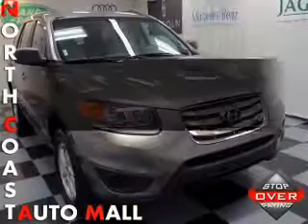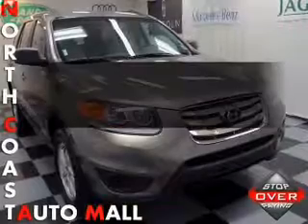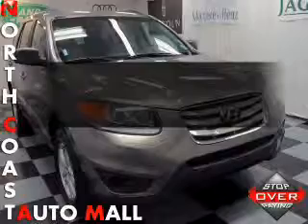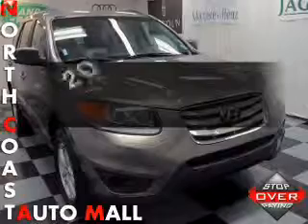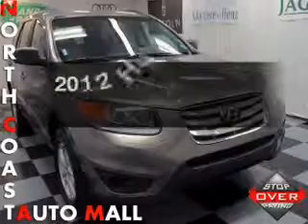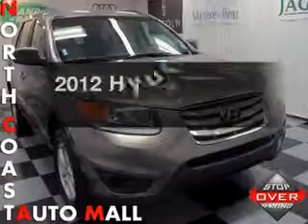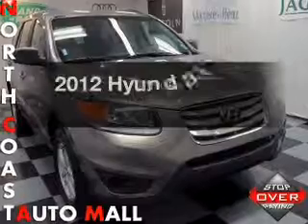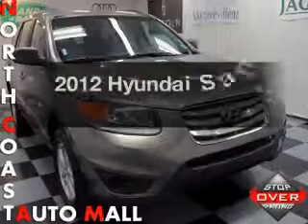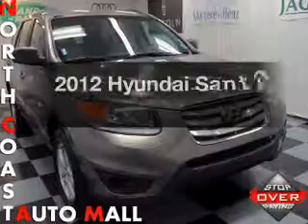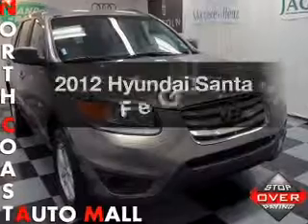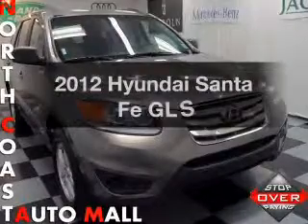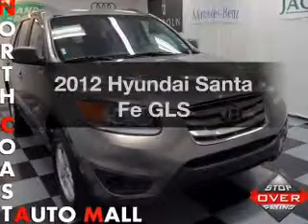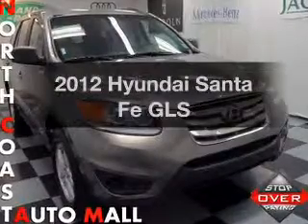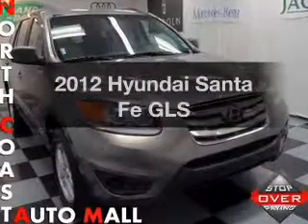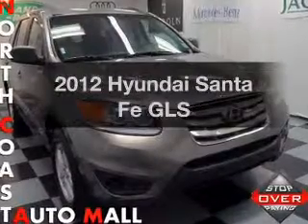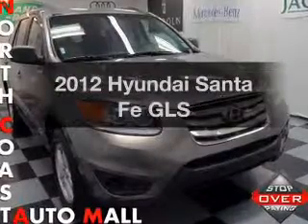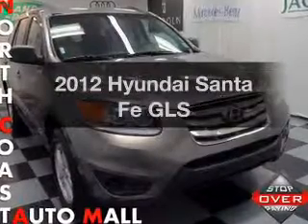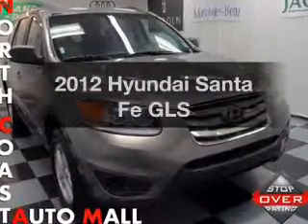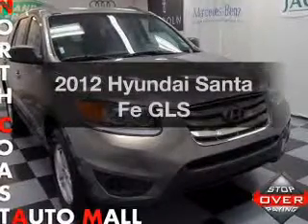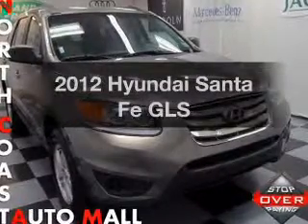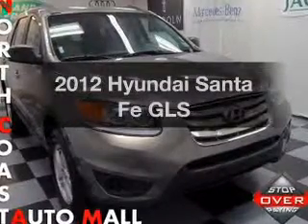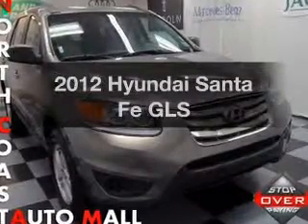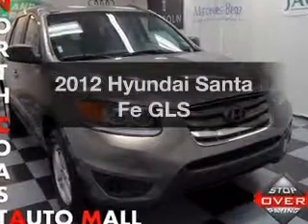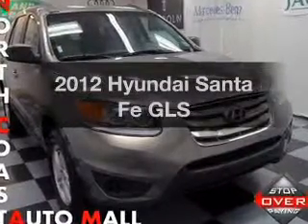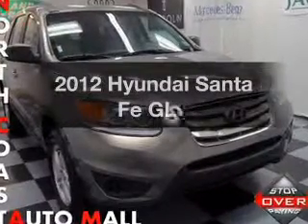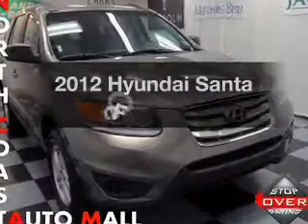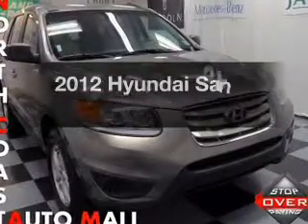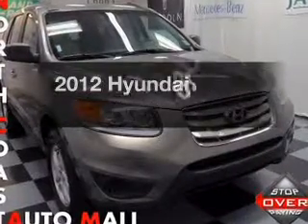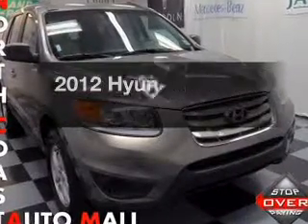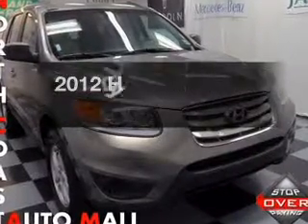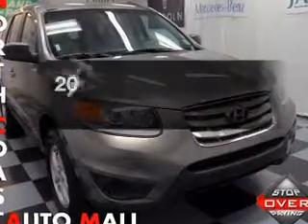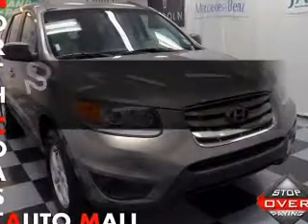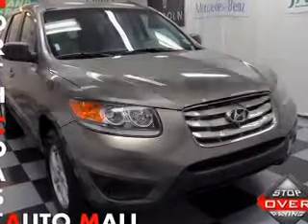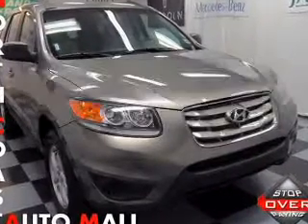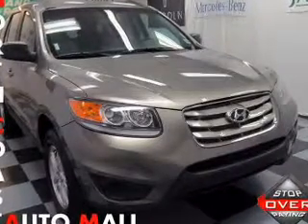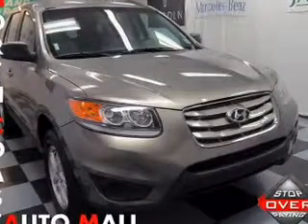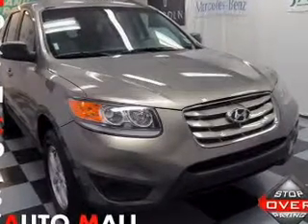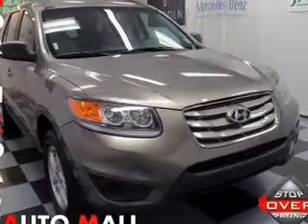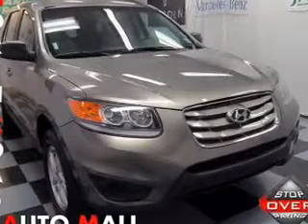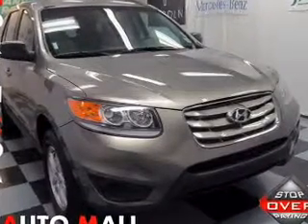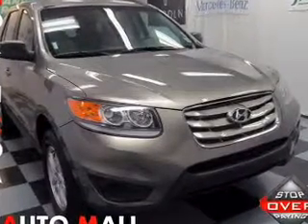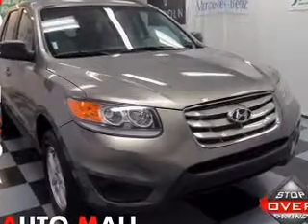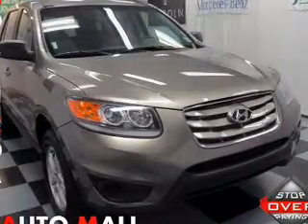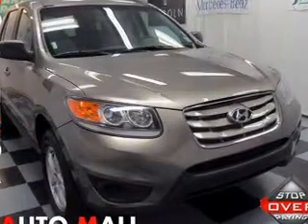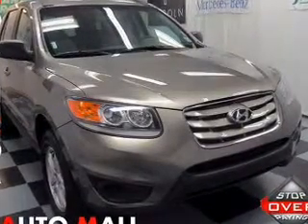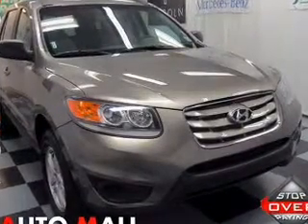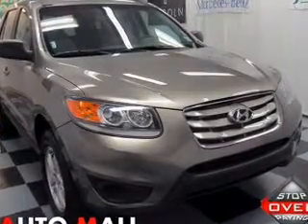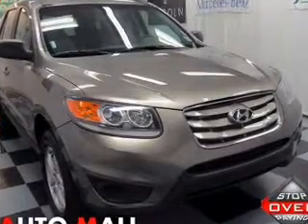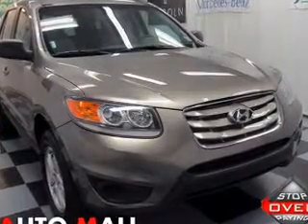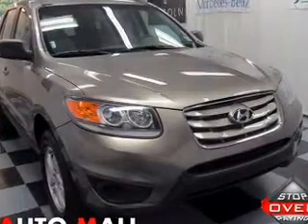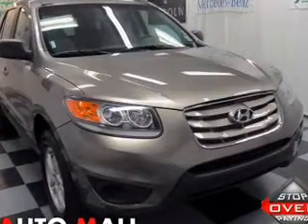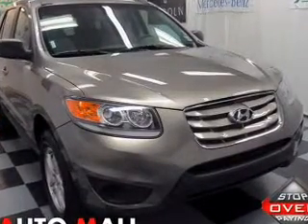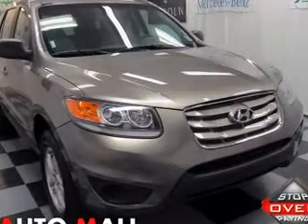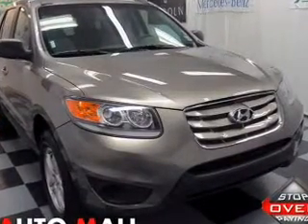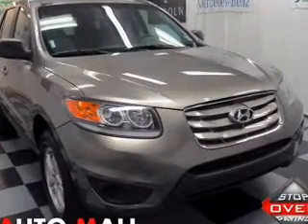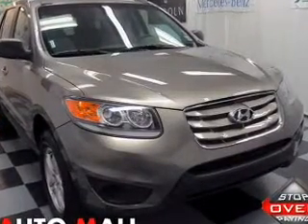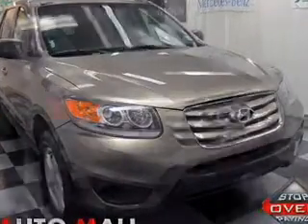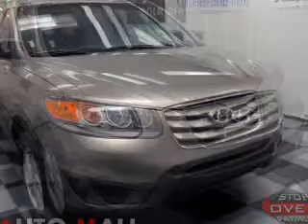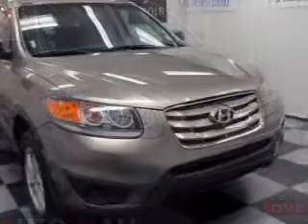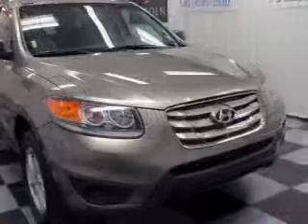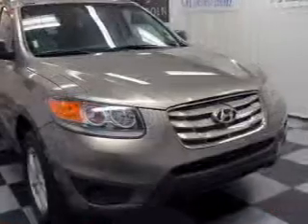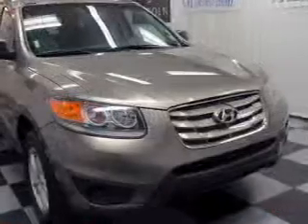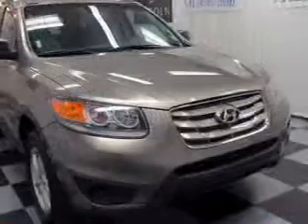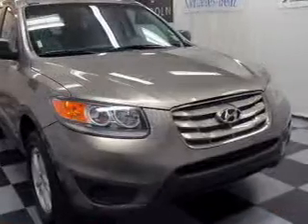Presenting the 2012 Hyundai Santa Fe. Everything you need under one roof with this great vehicle.